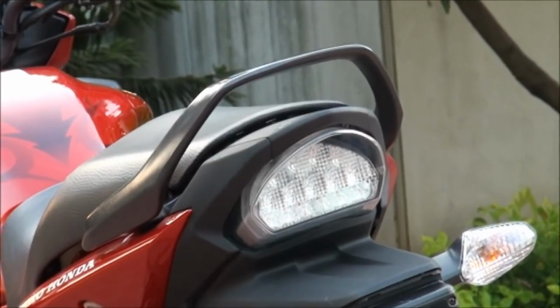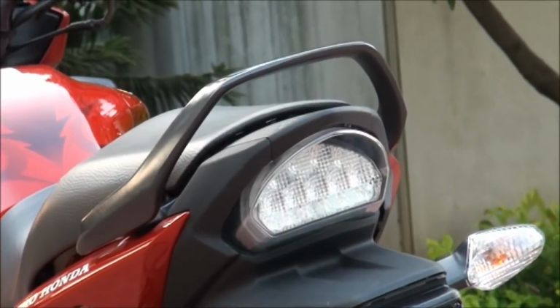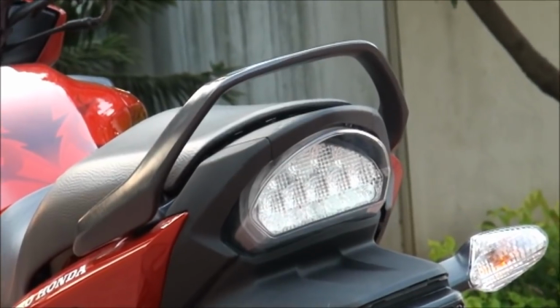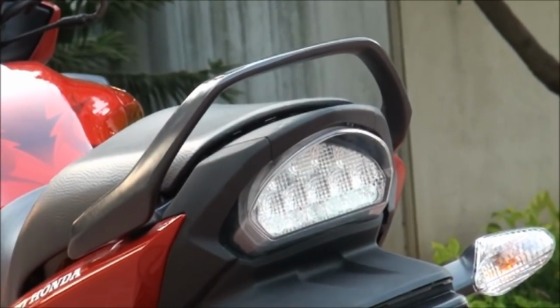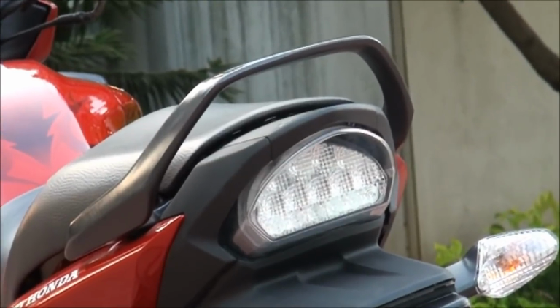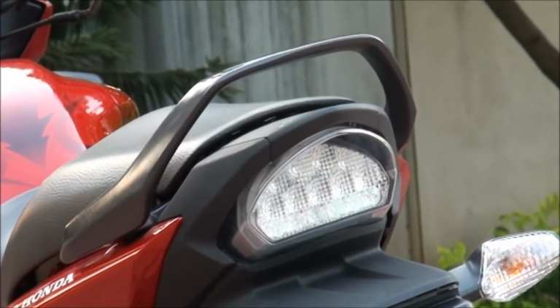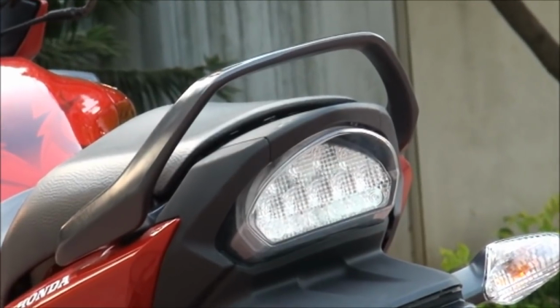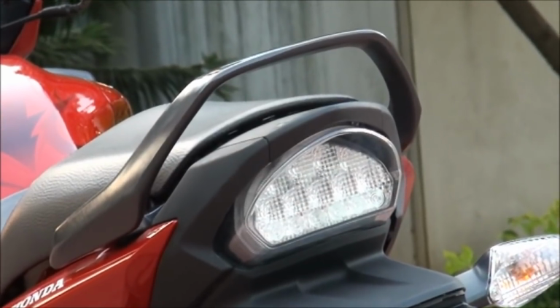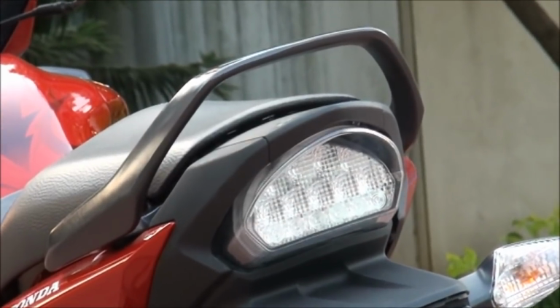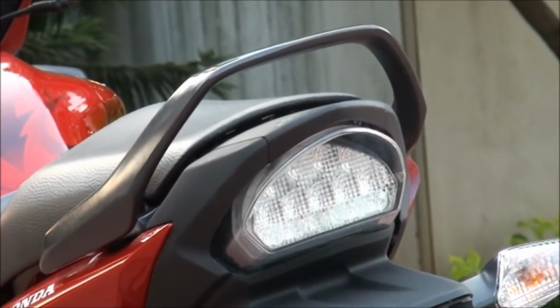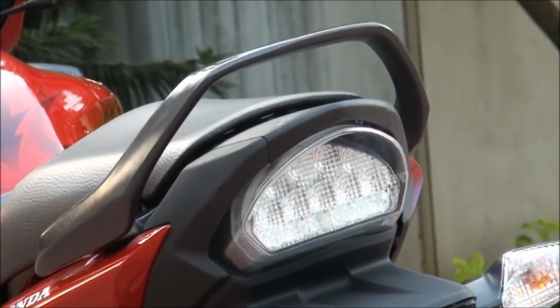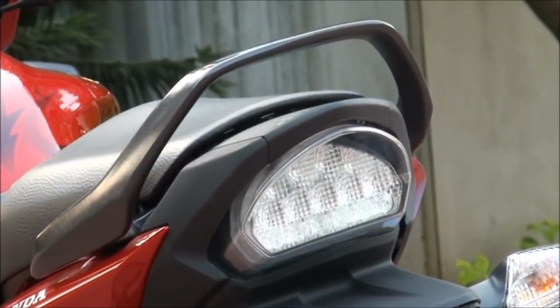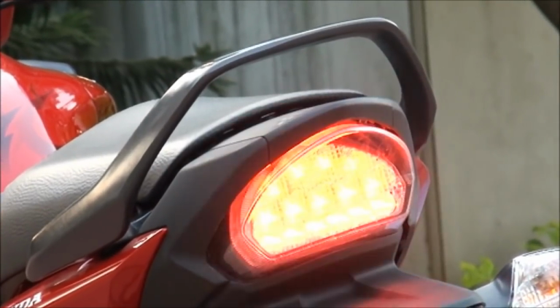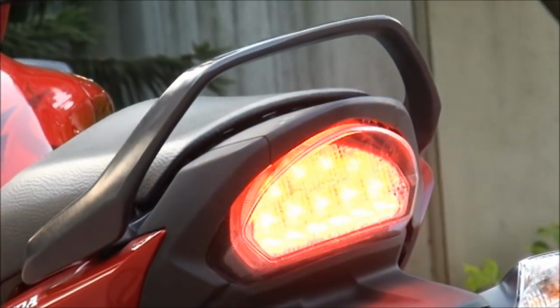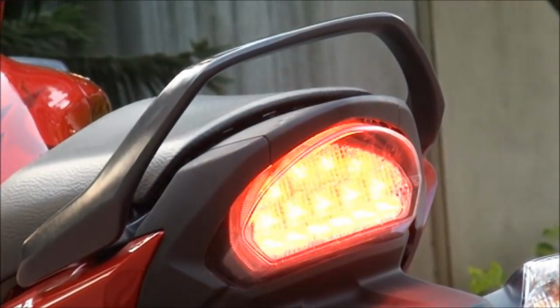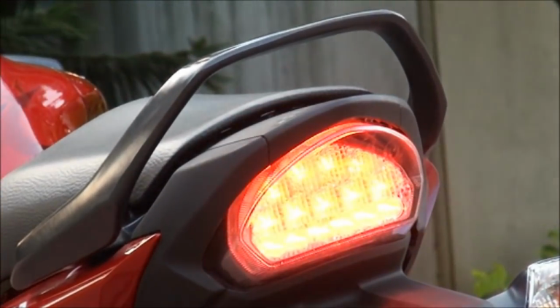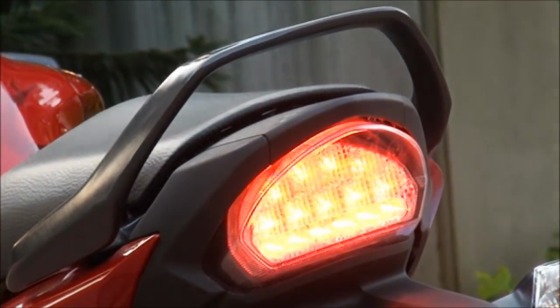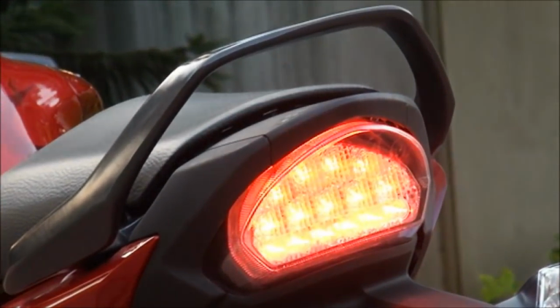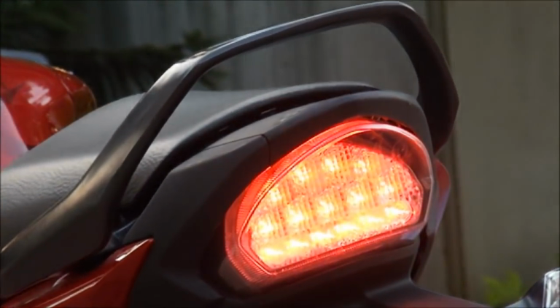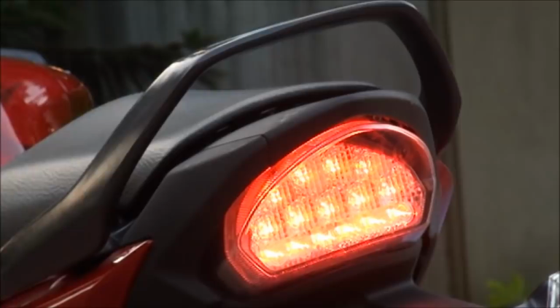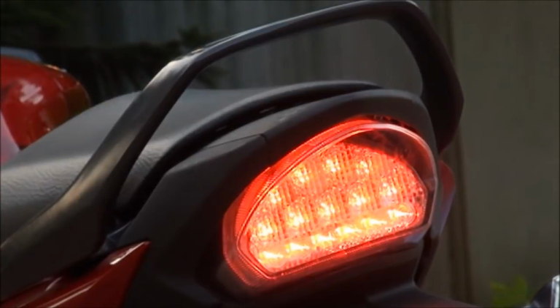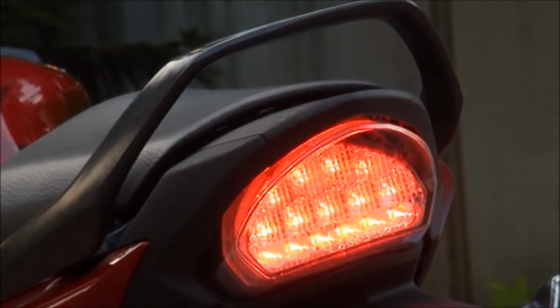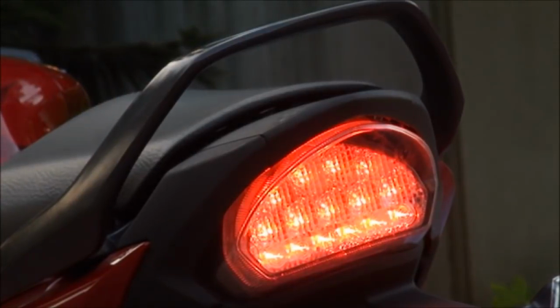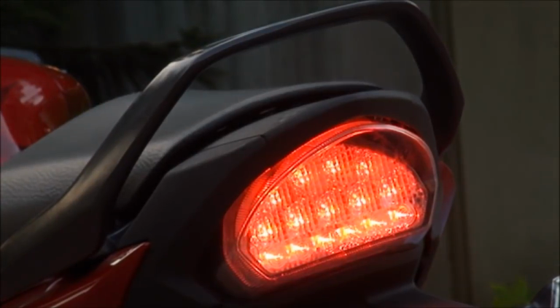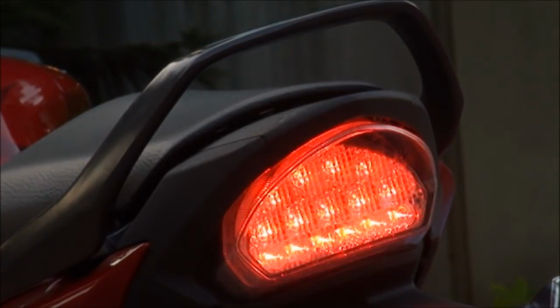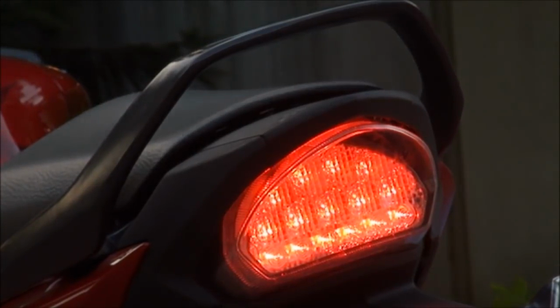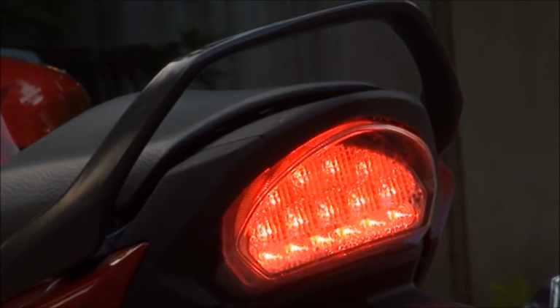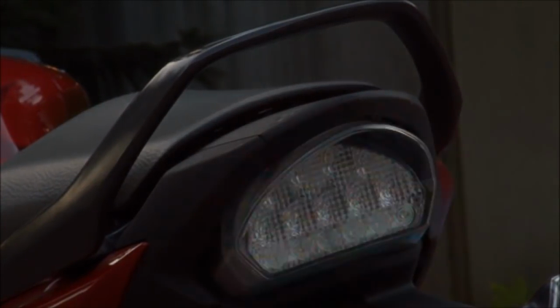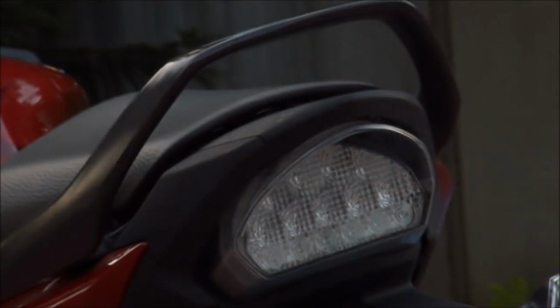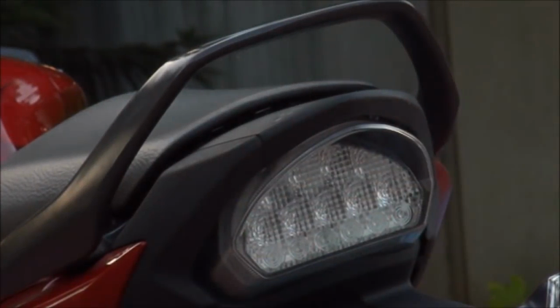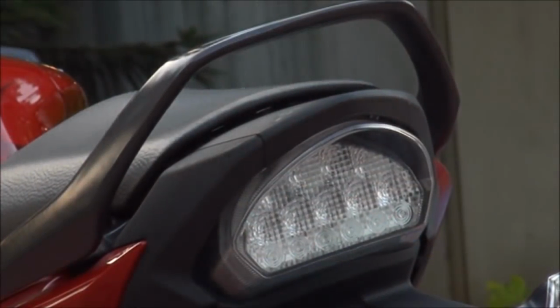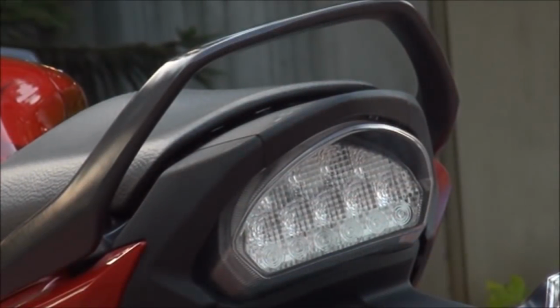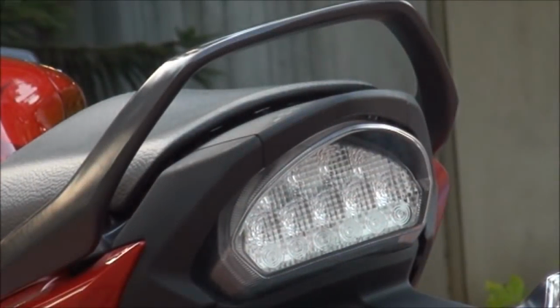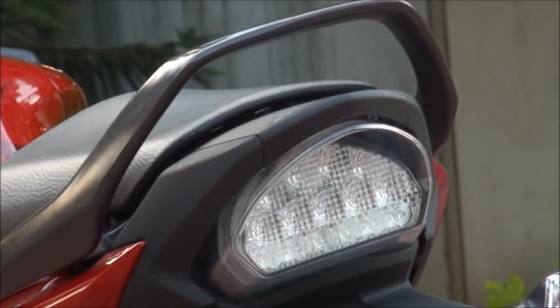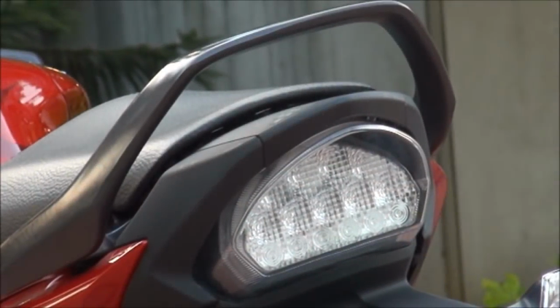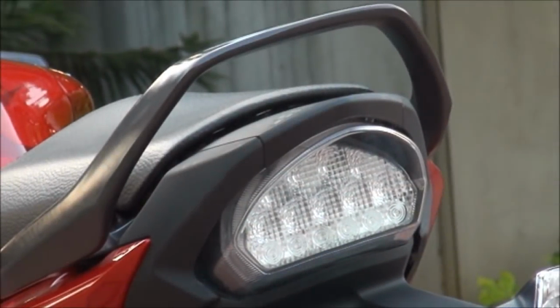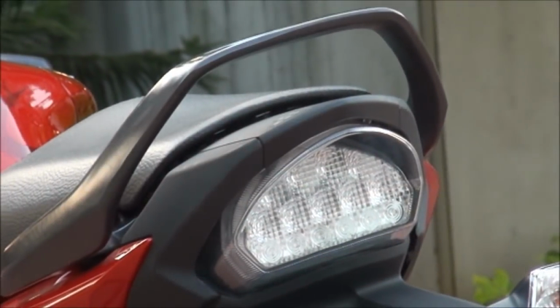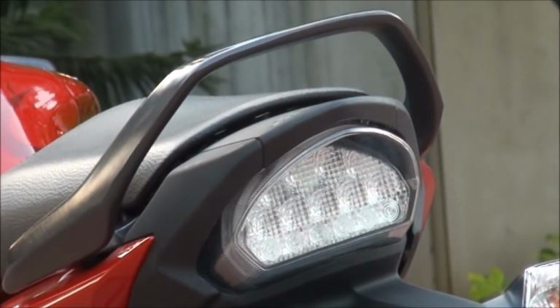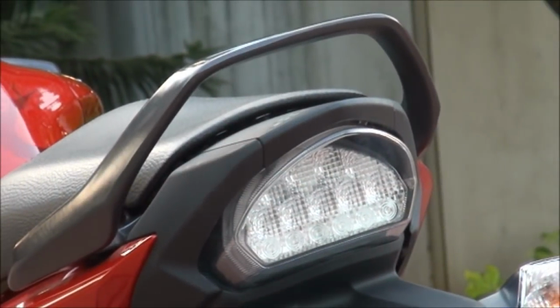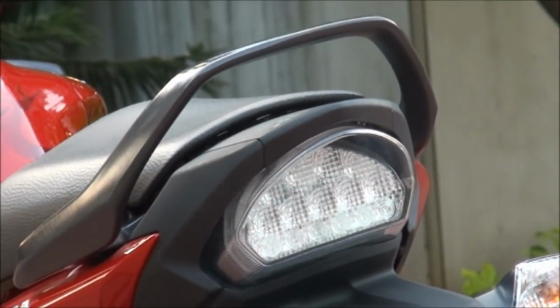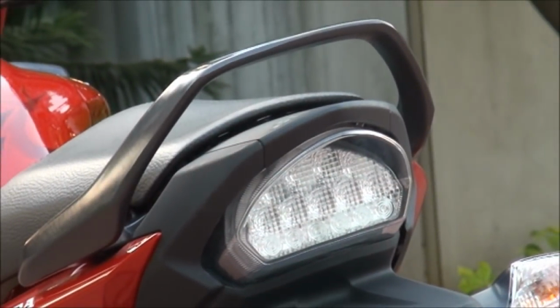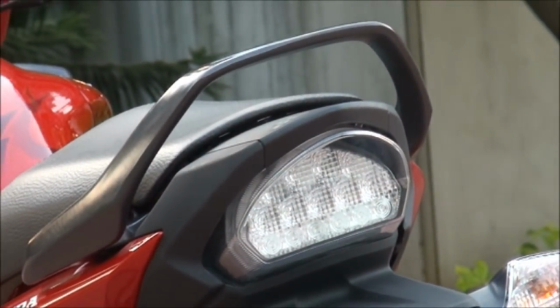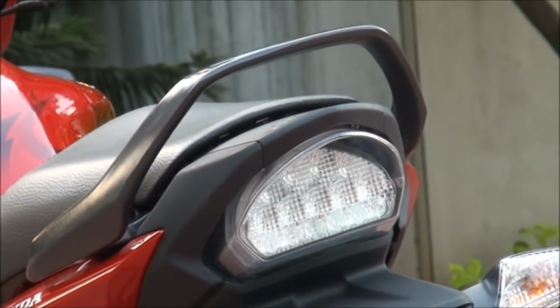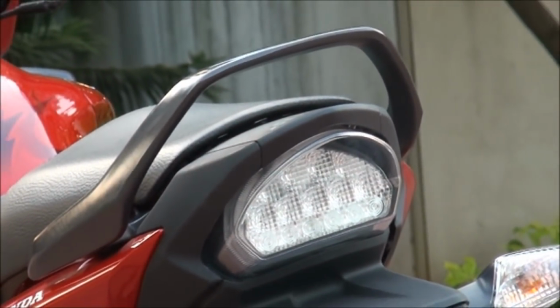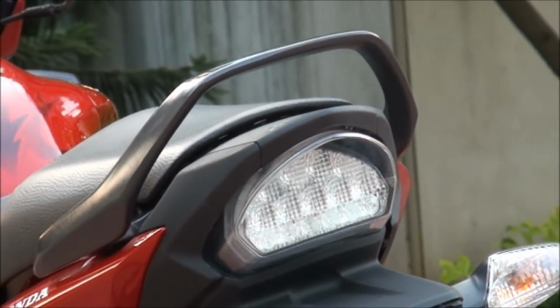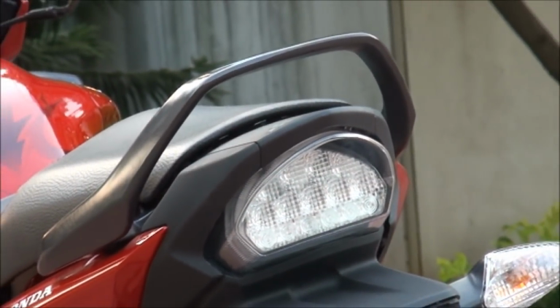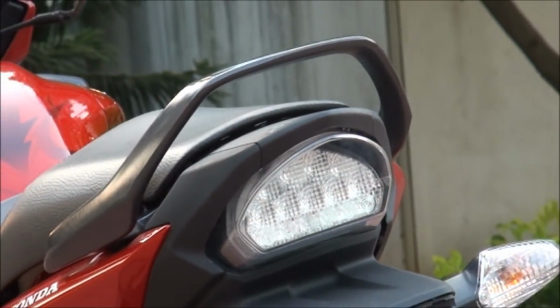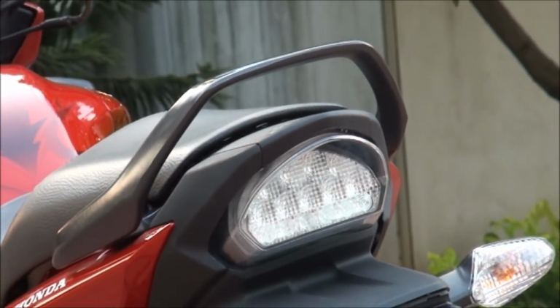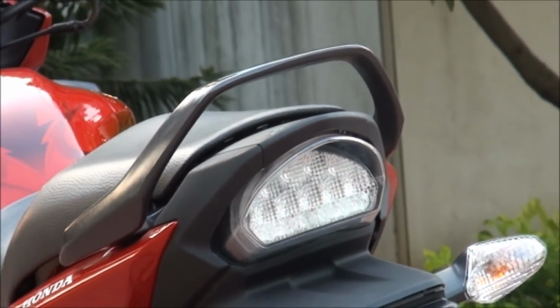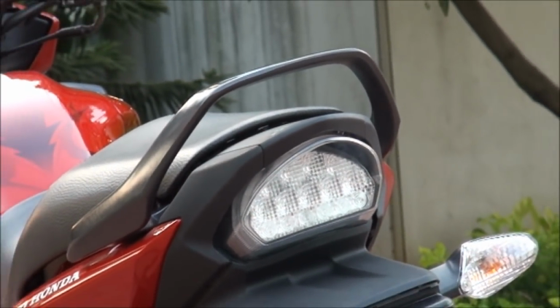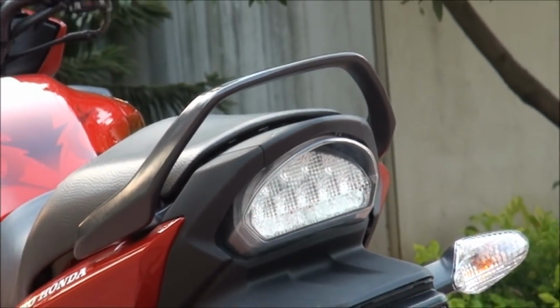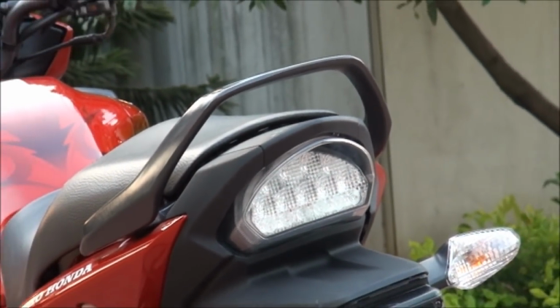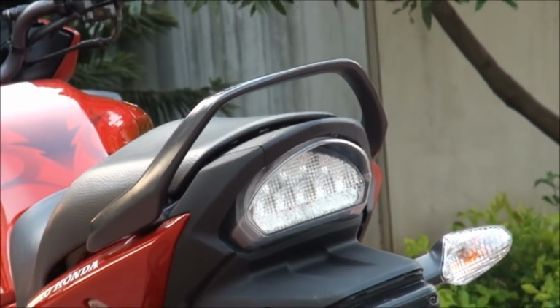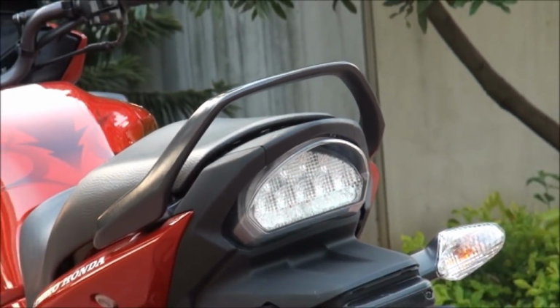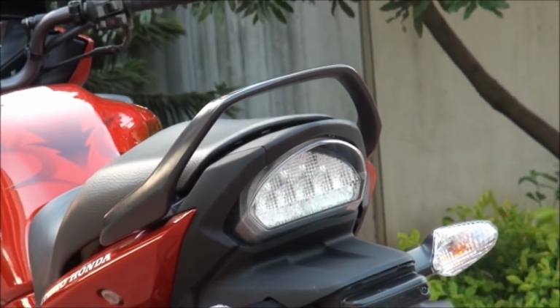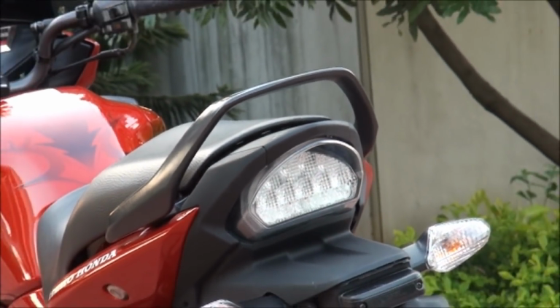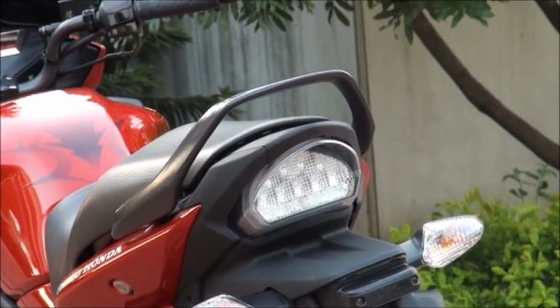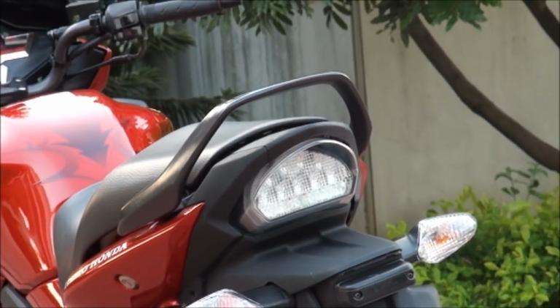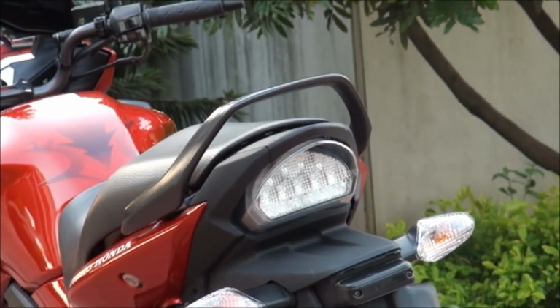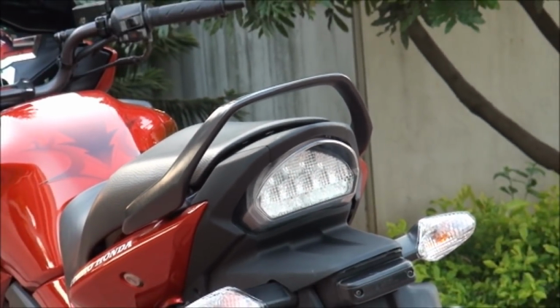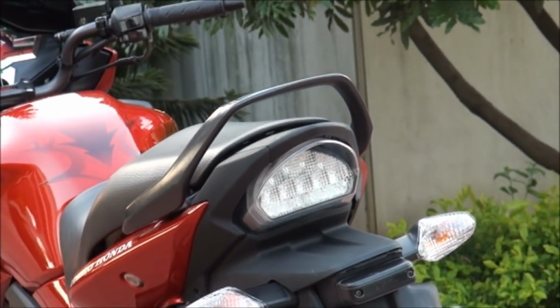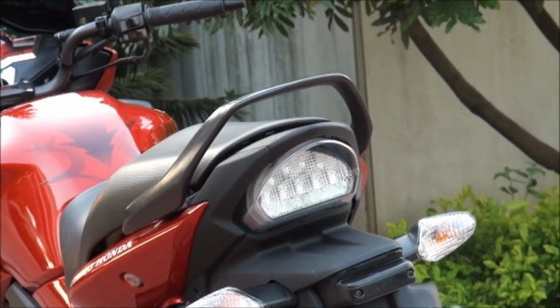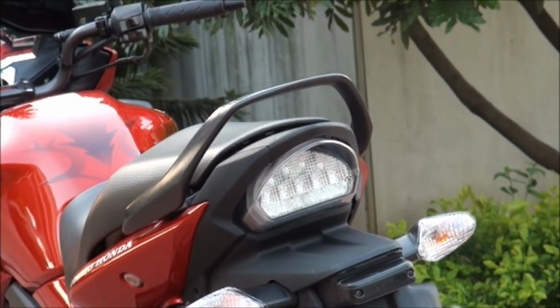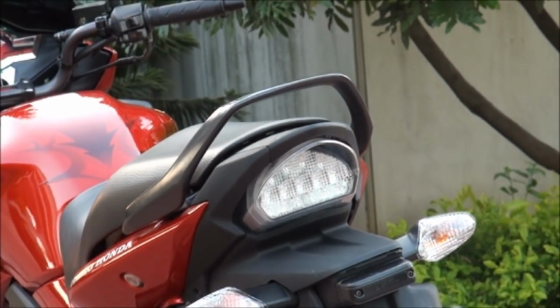The LED tail light is not so catchy. The reason is that the brightness is very low compared with other LEDs in the market.